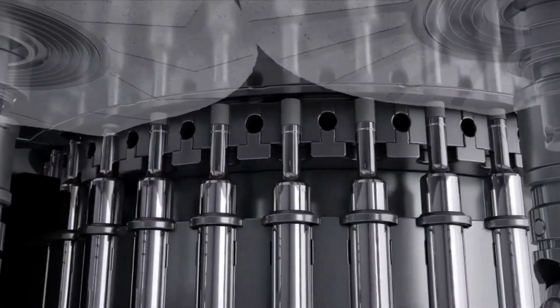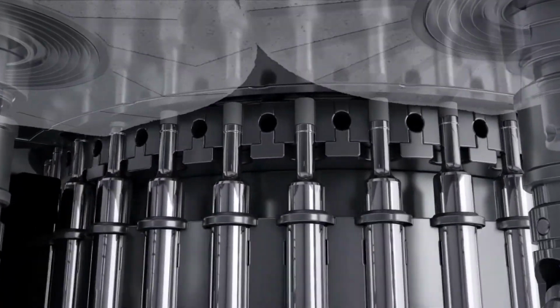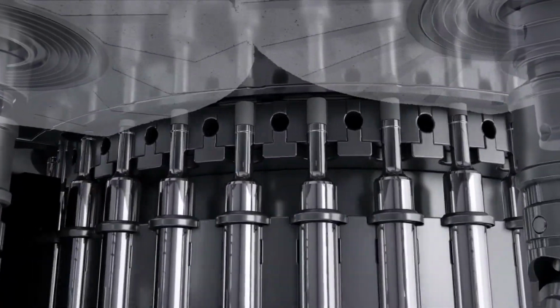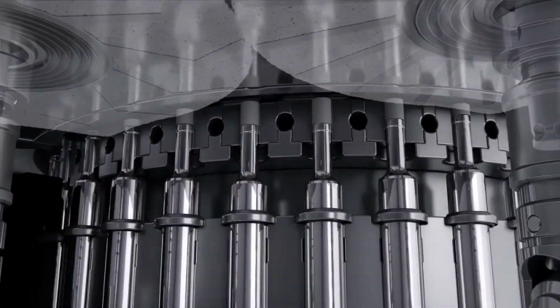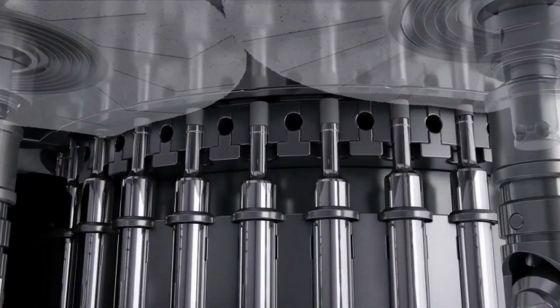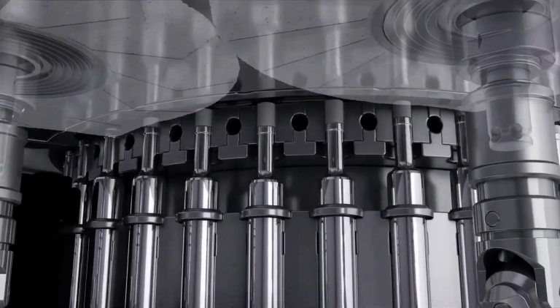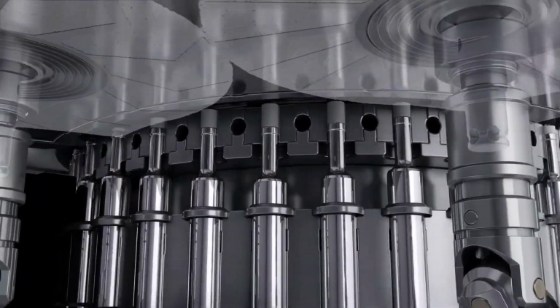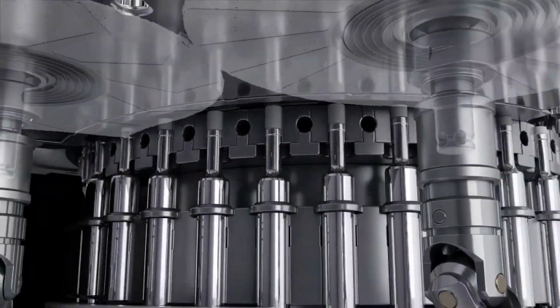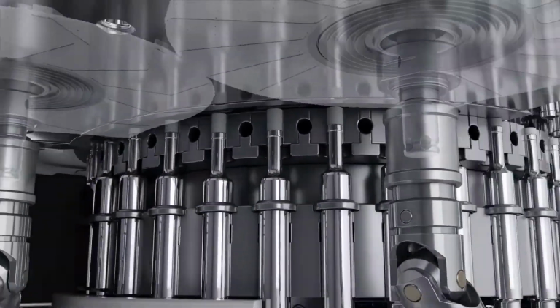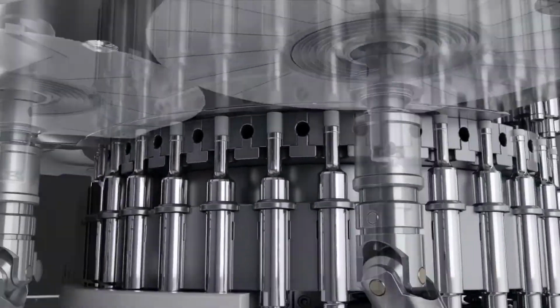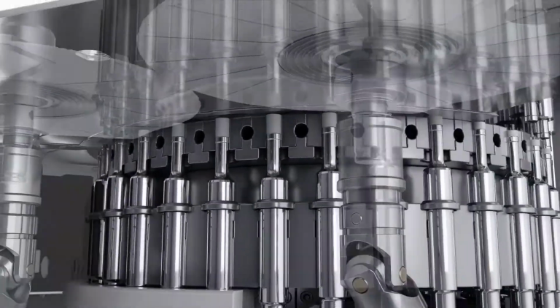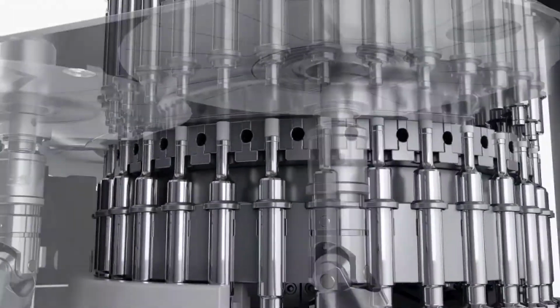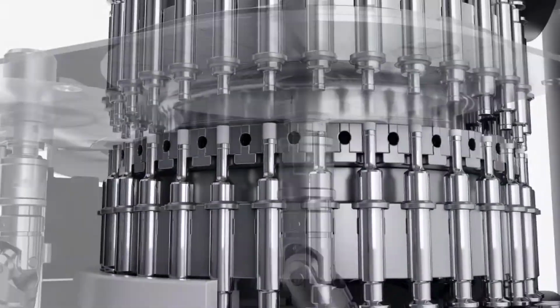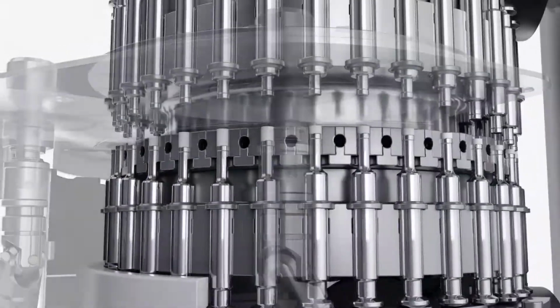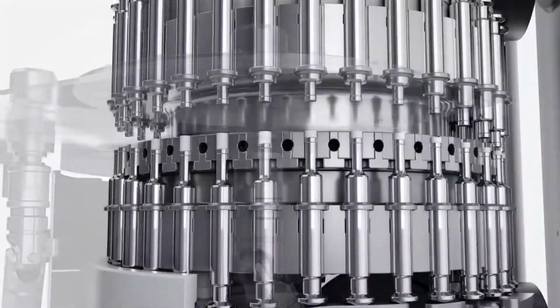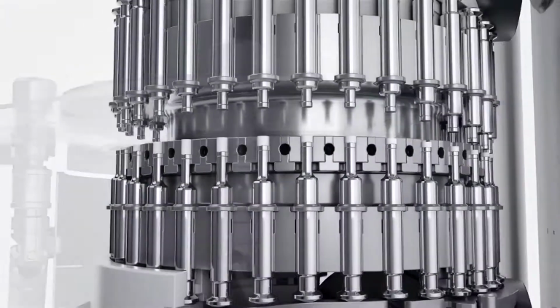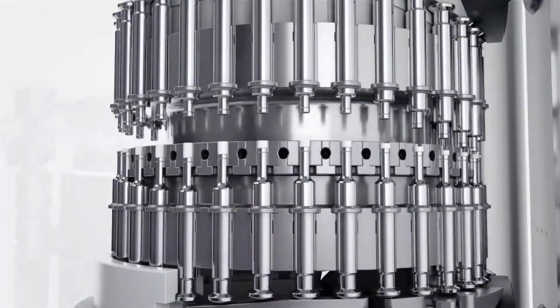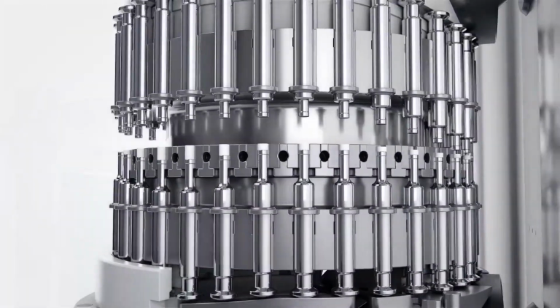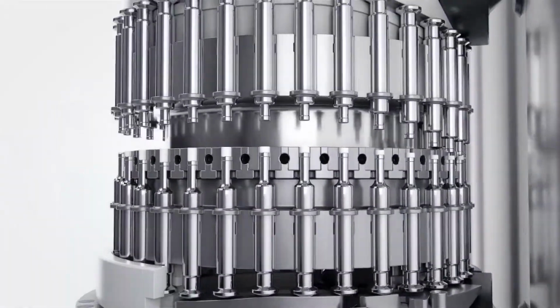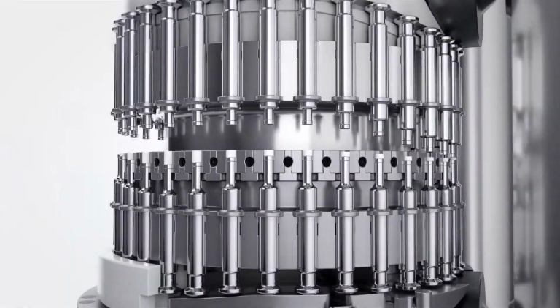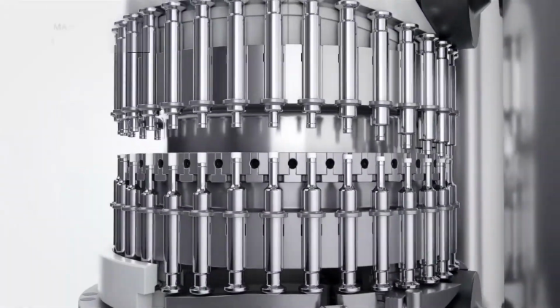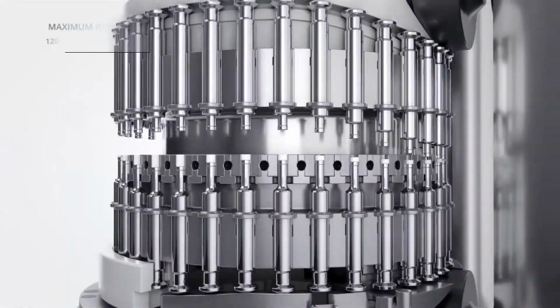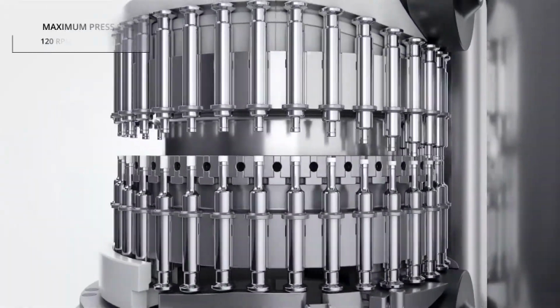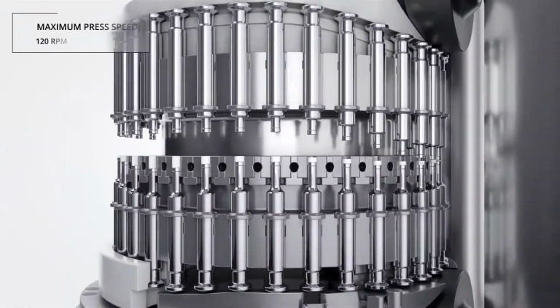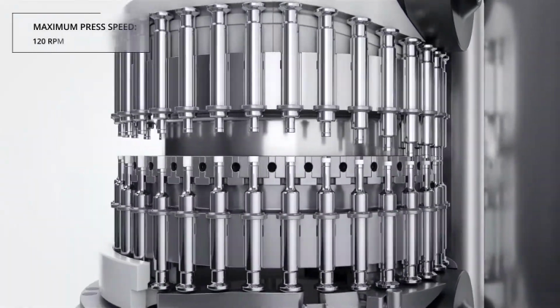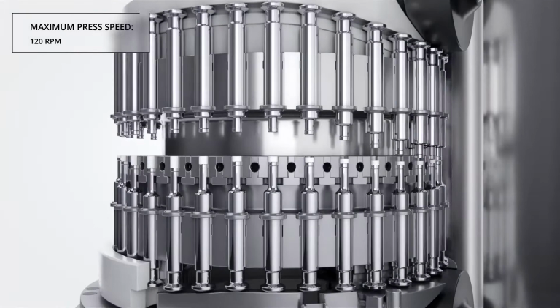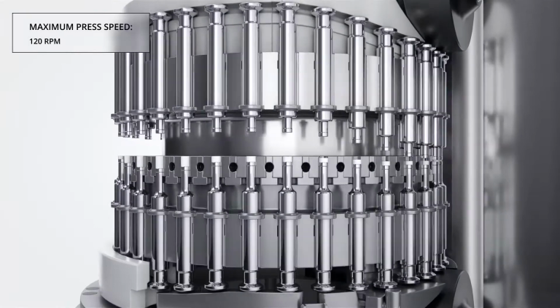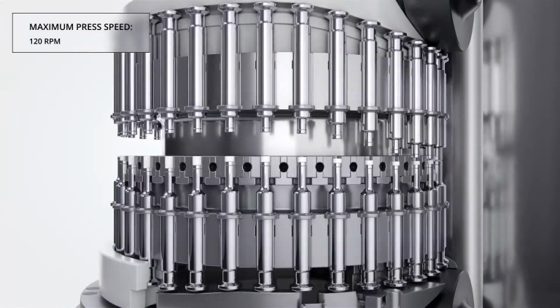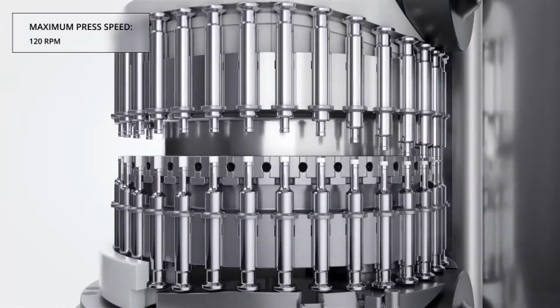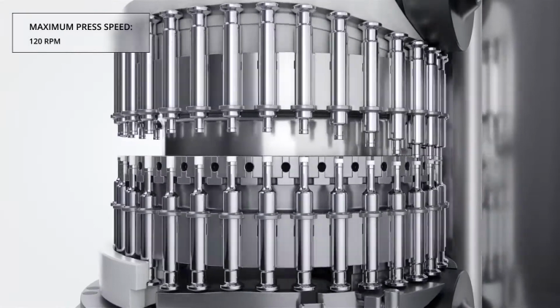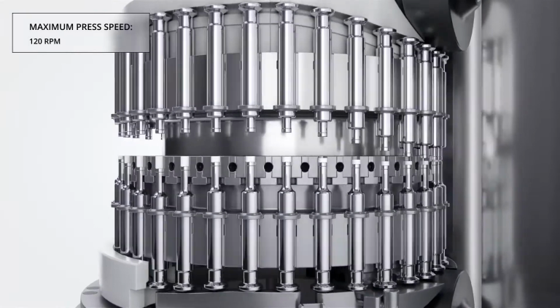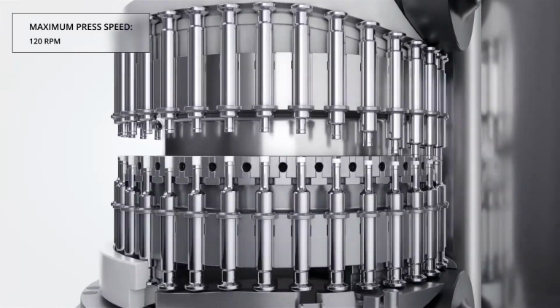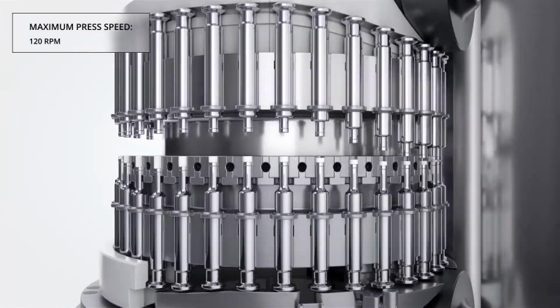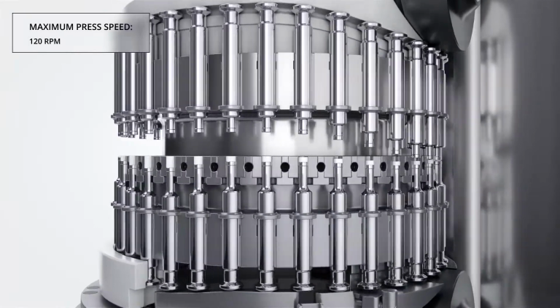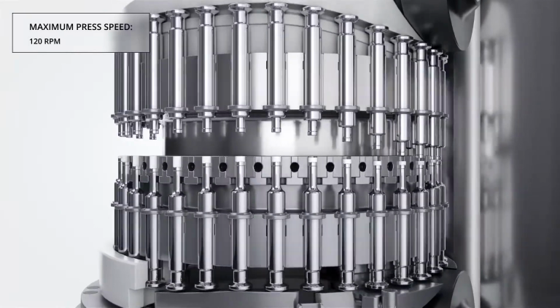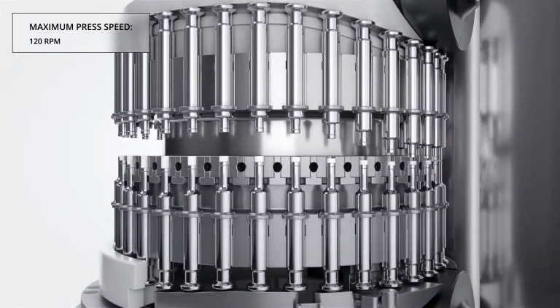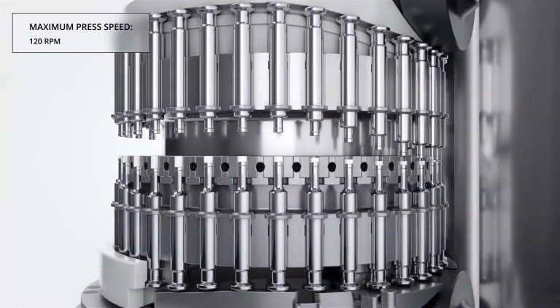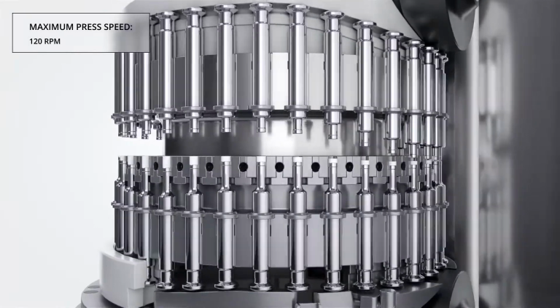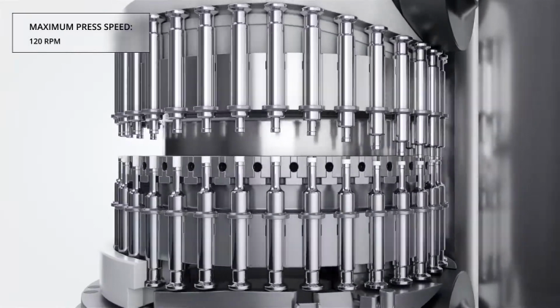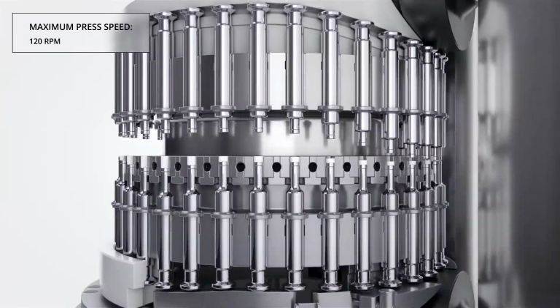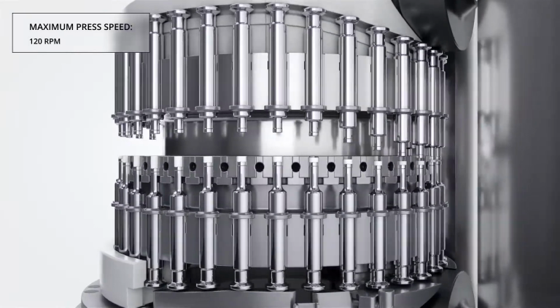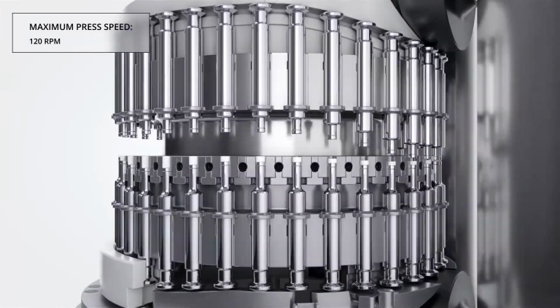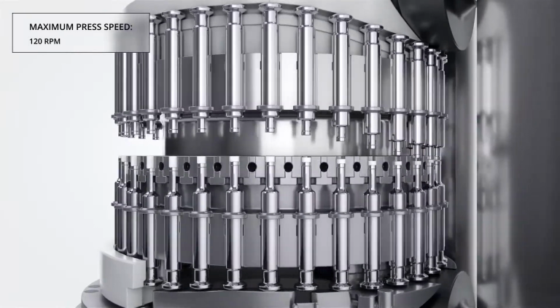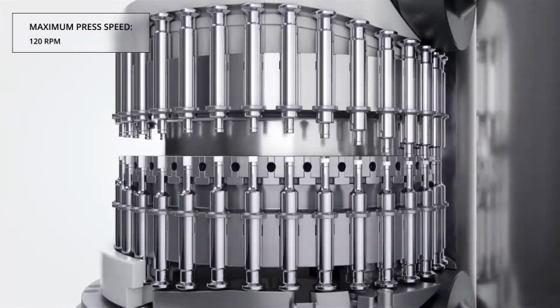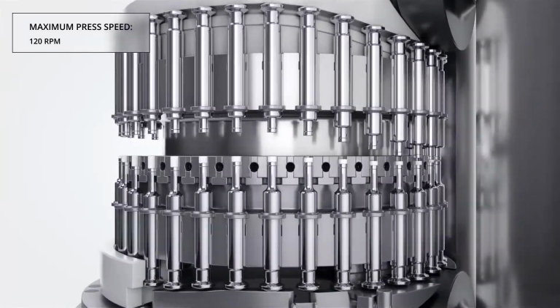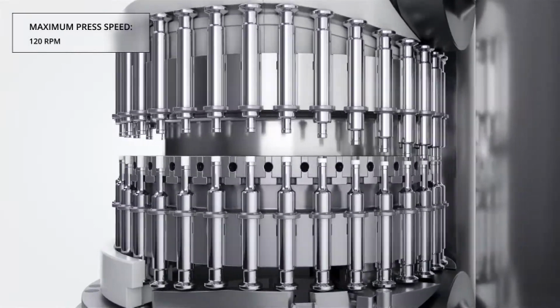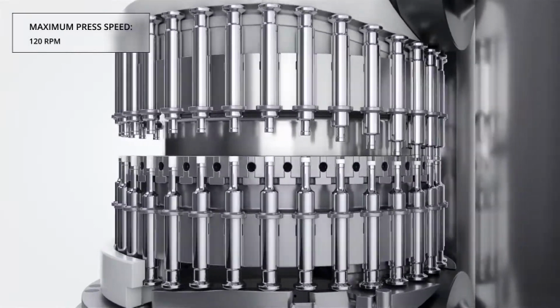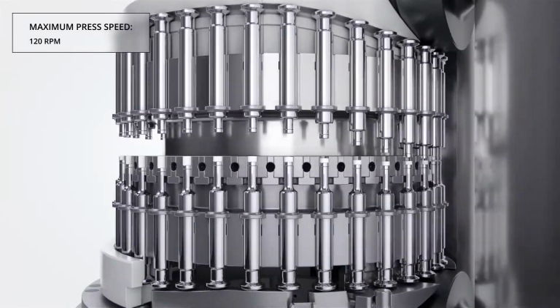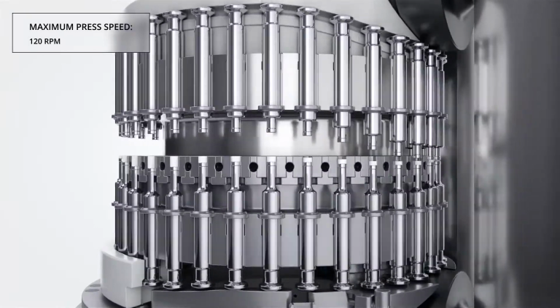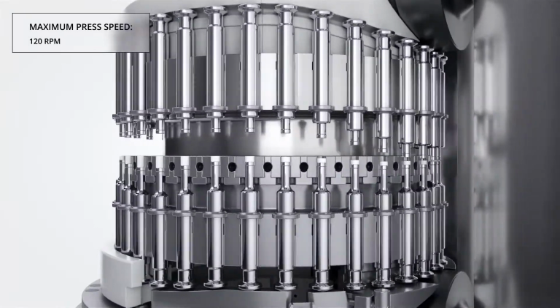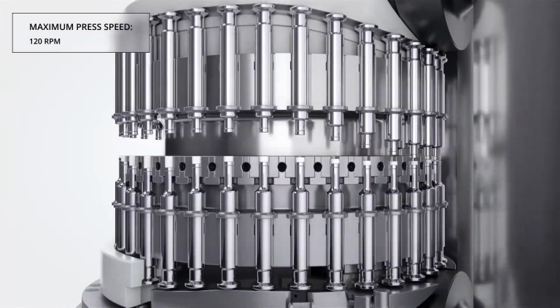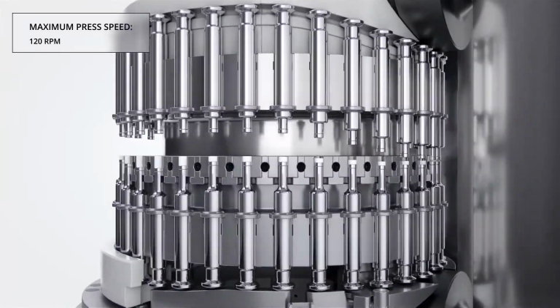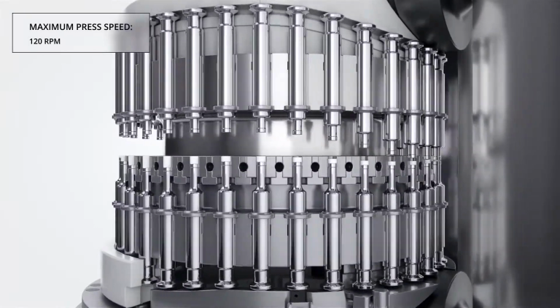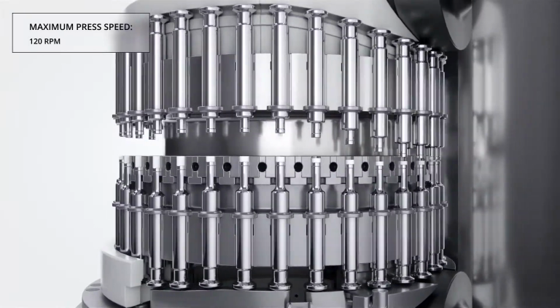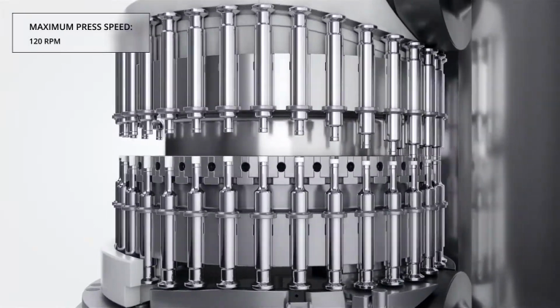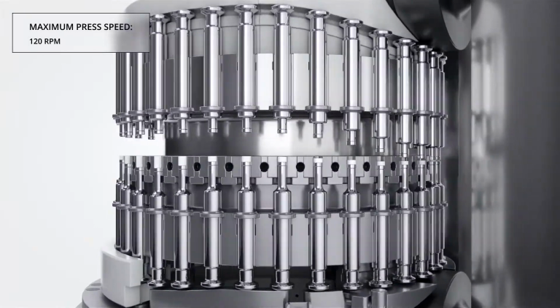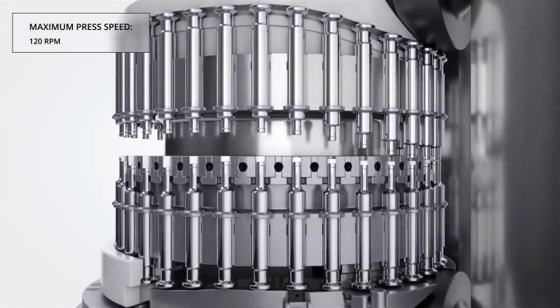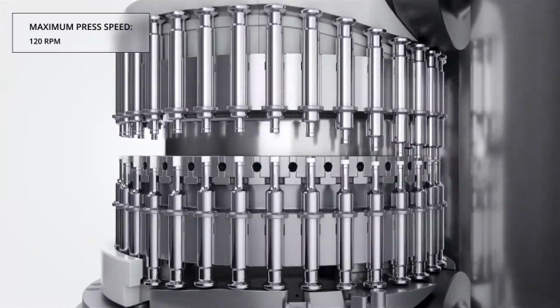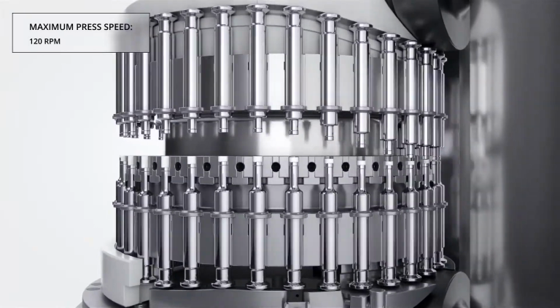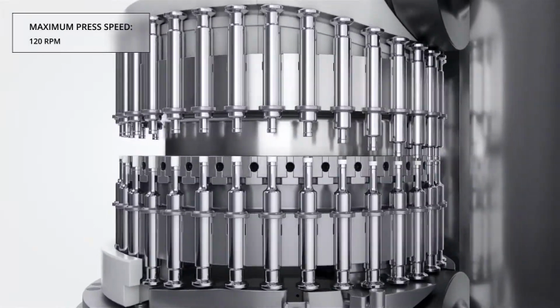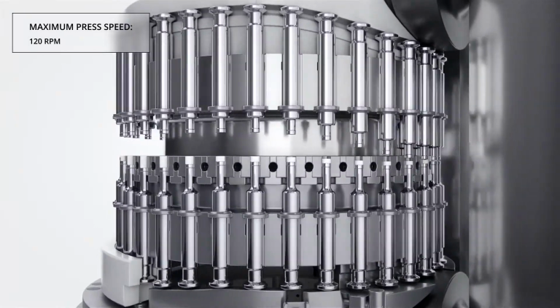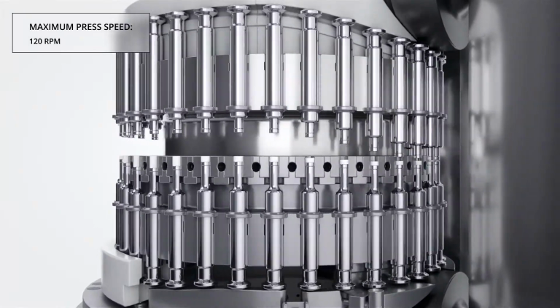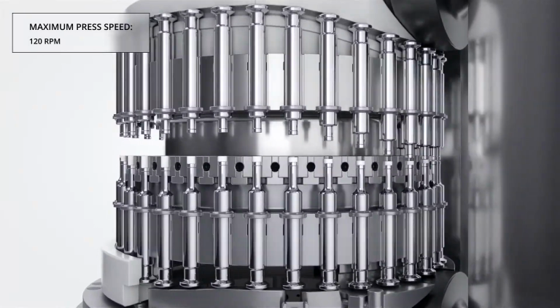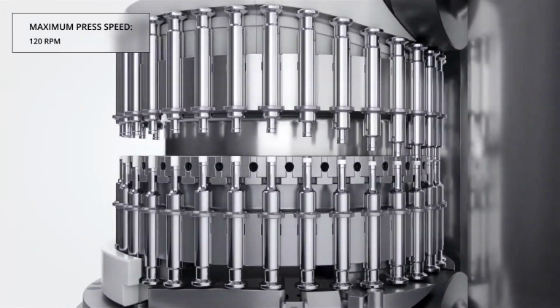The use of composite cams and an automatic punch lubrication system with four separate circuits ensures smooth punch travel and extended run durations.